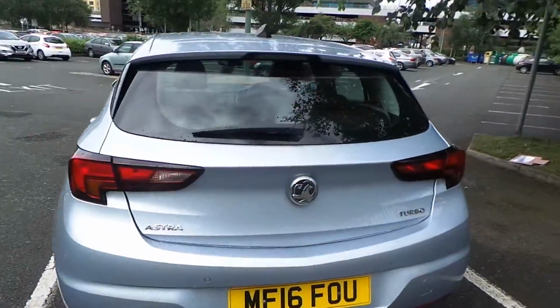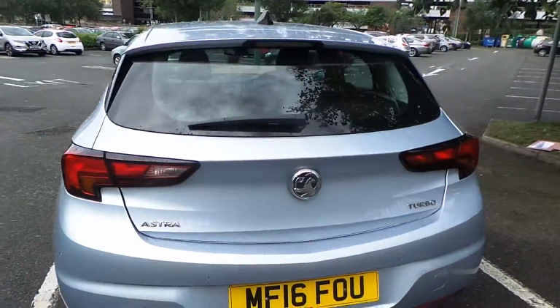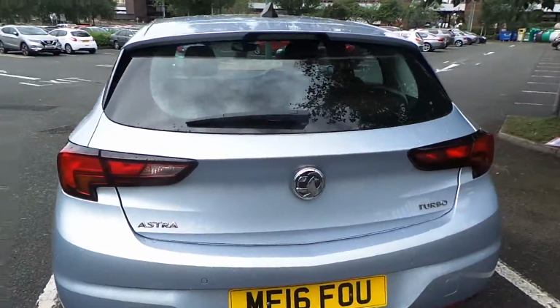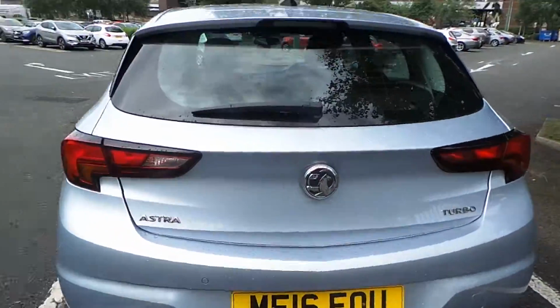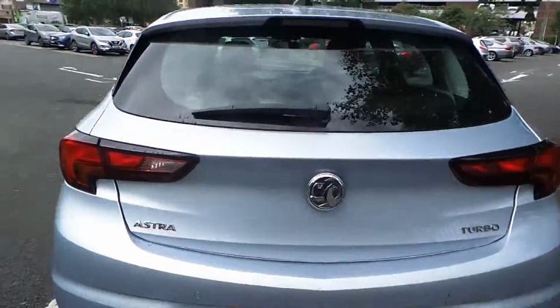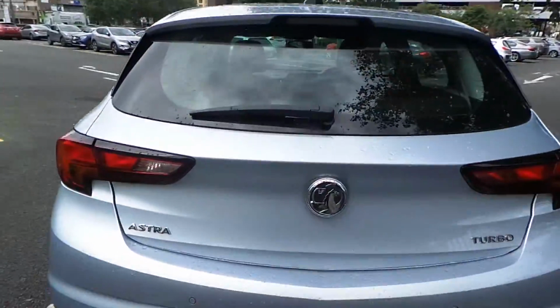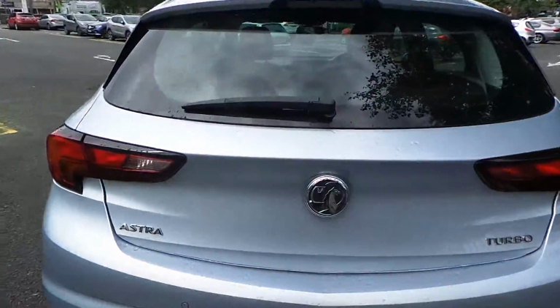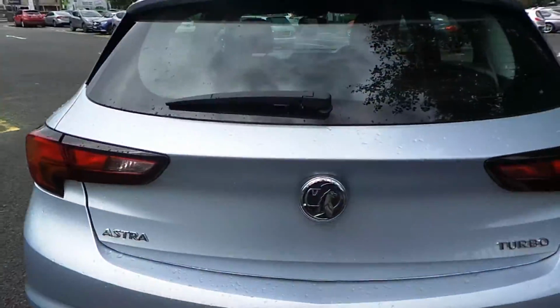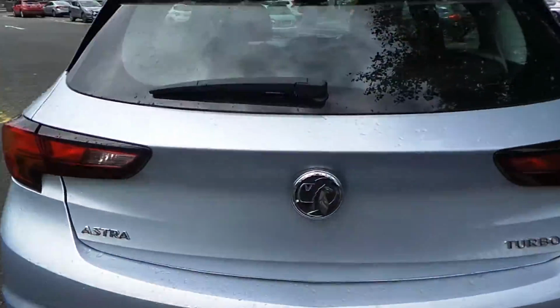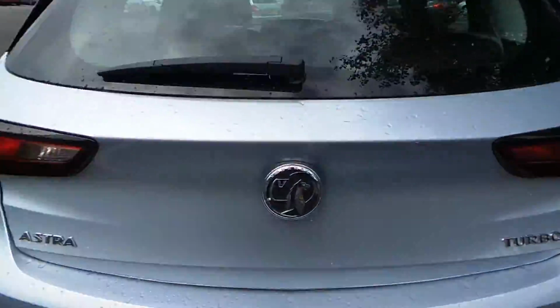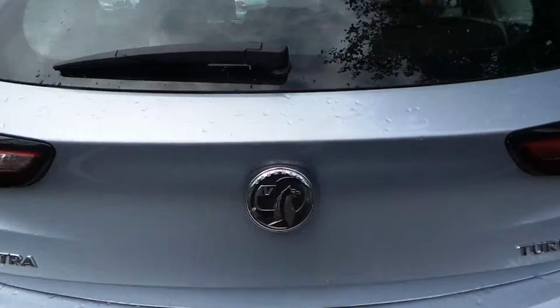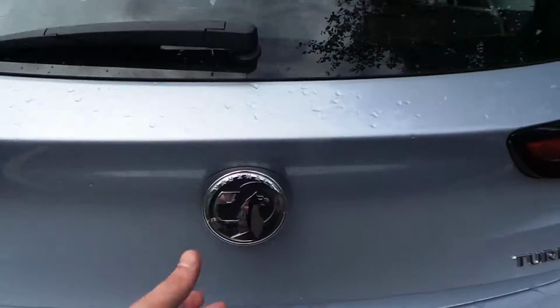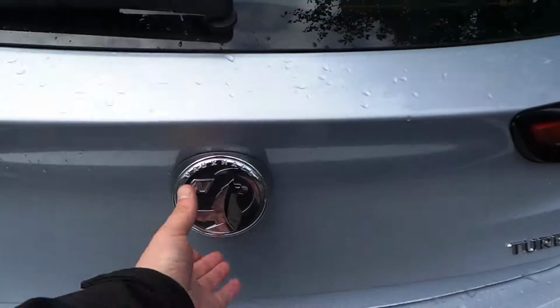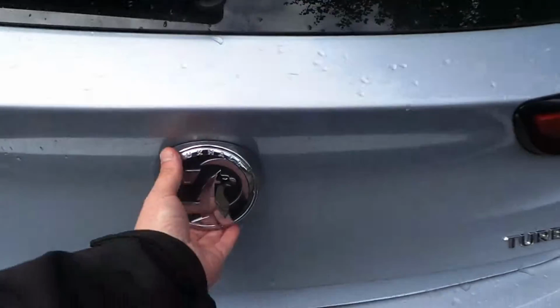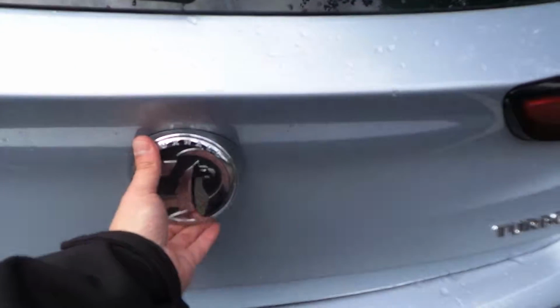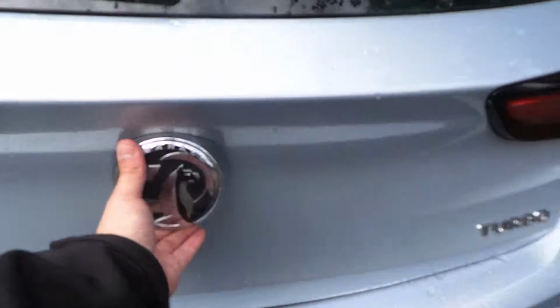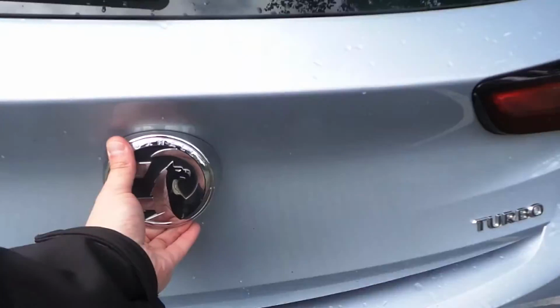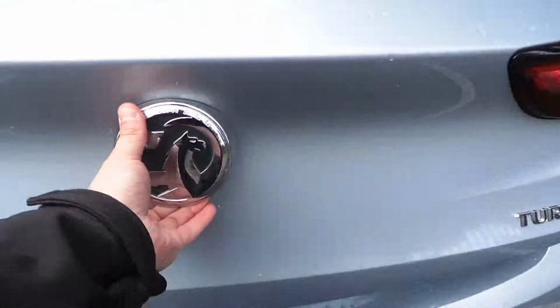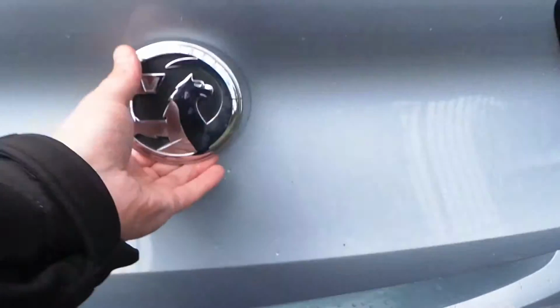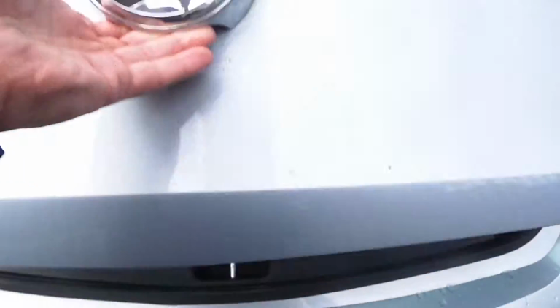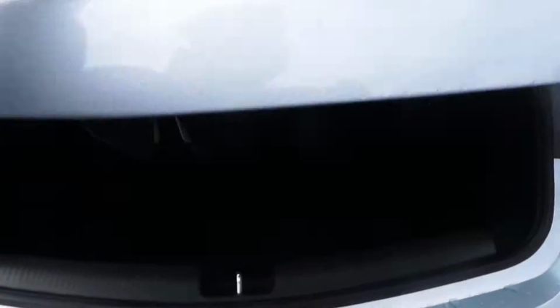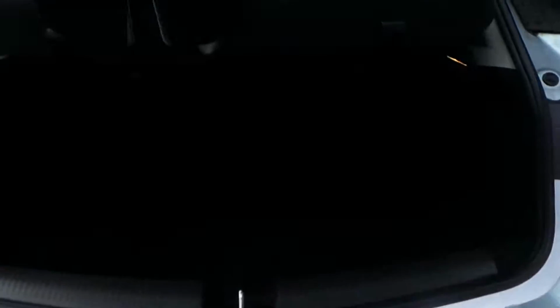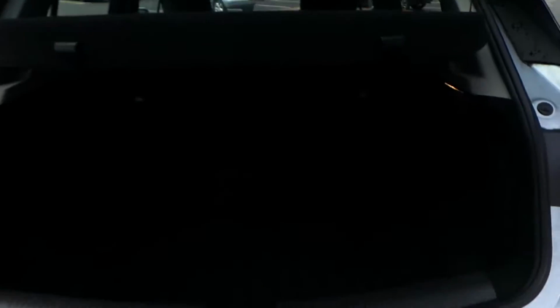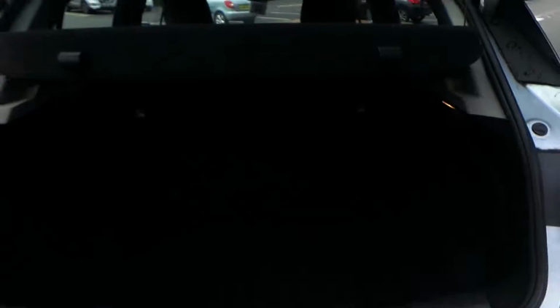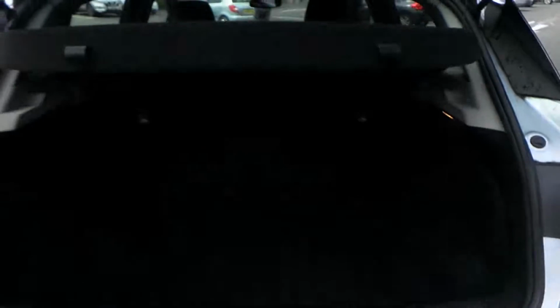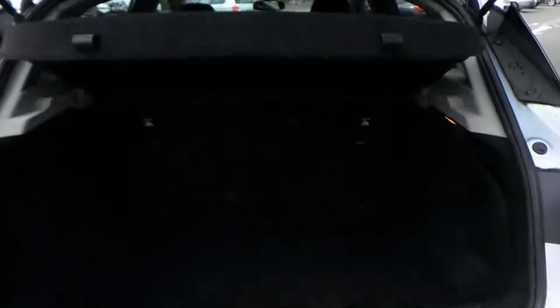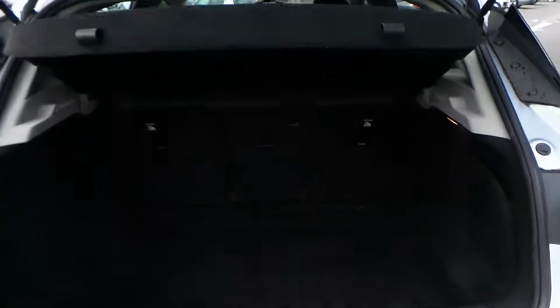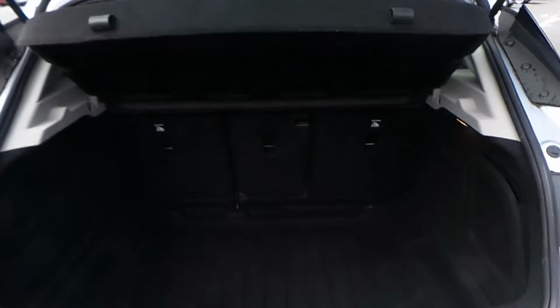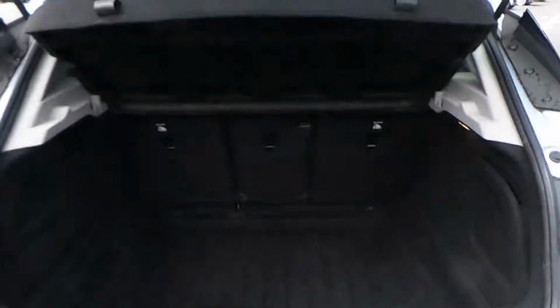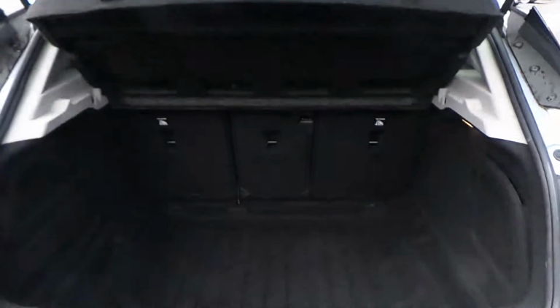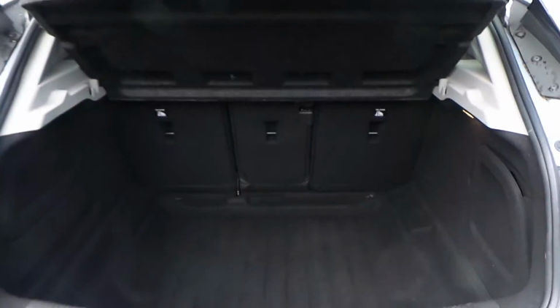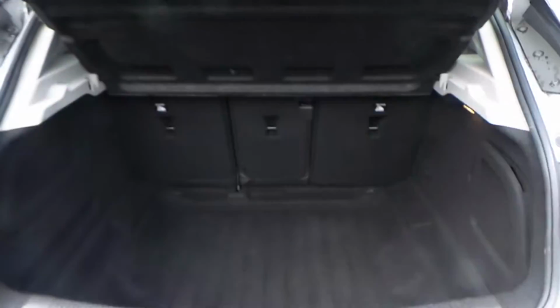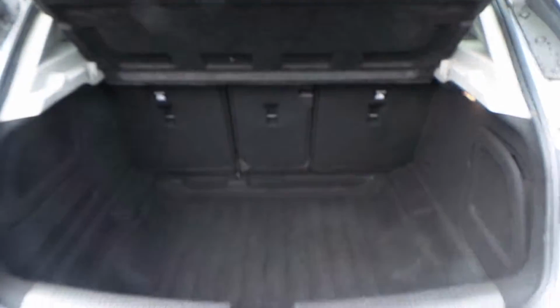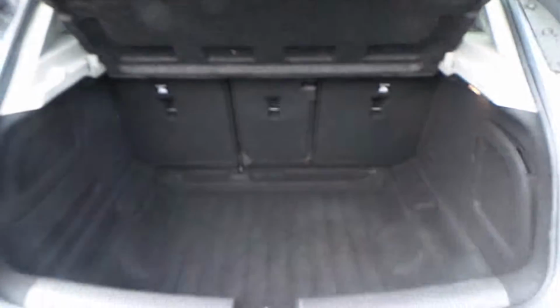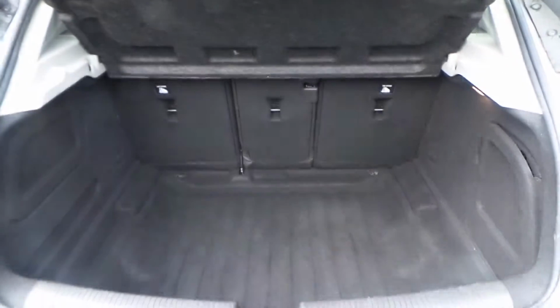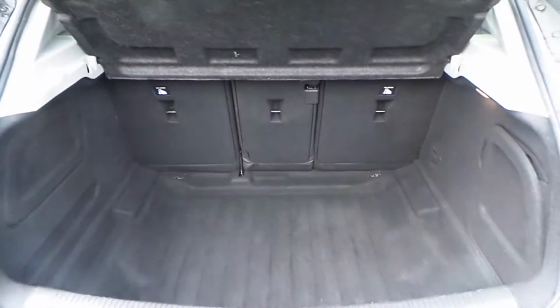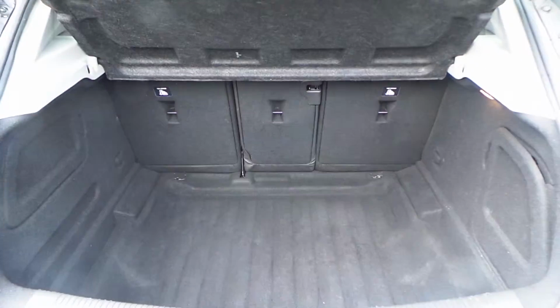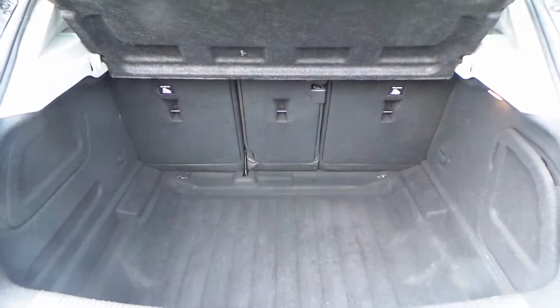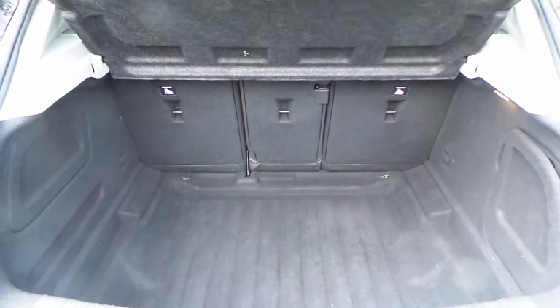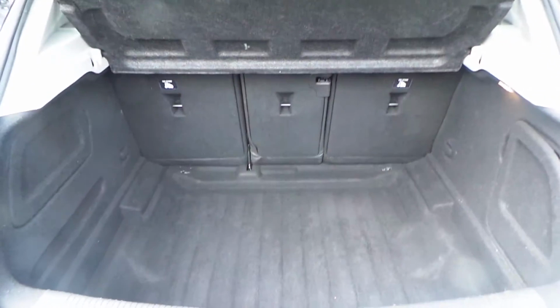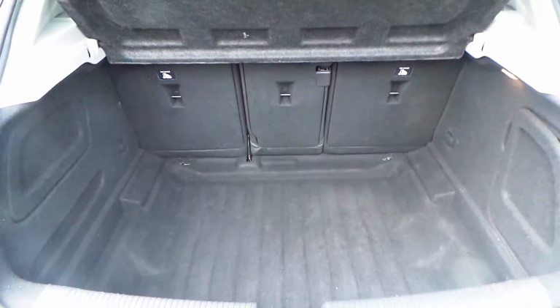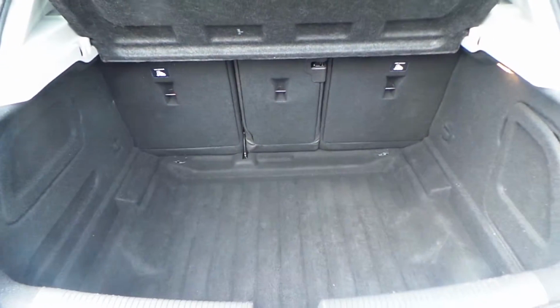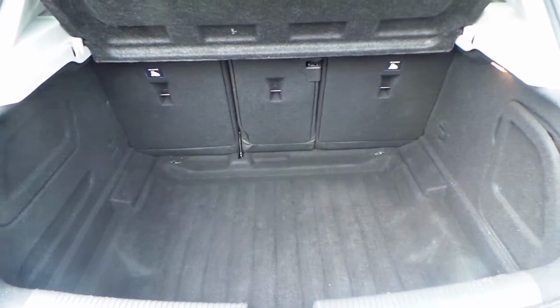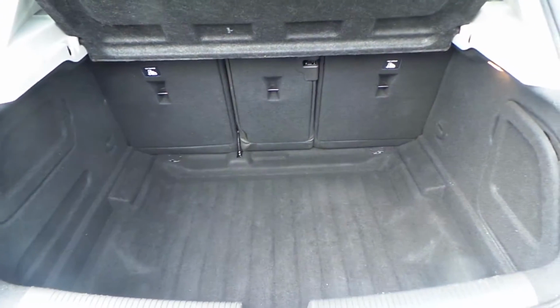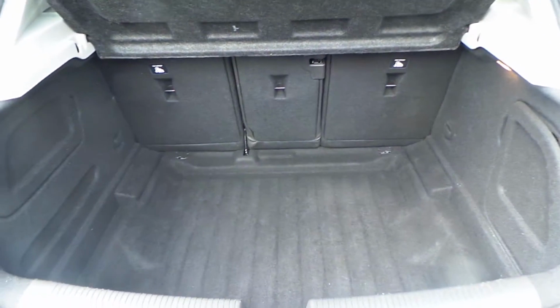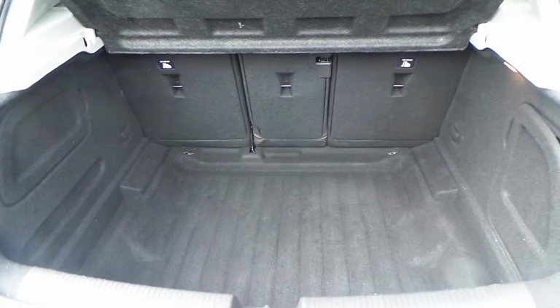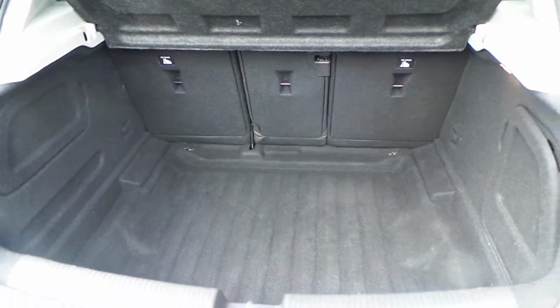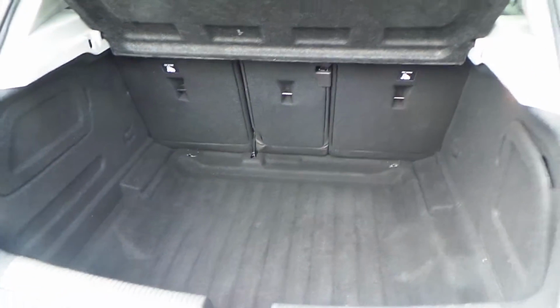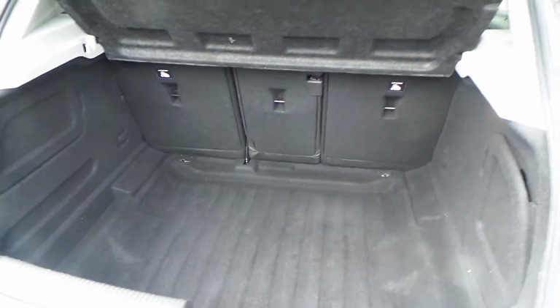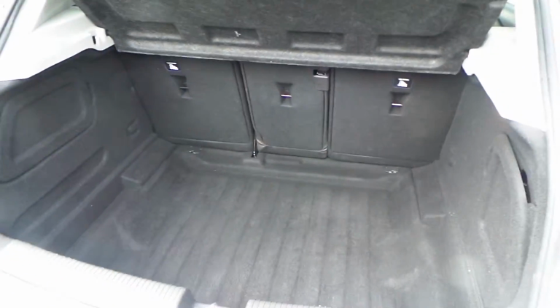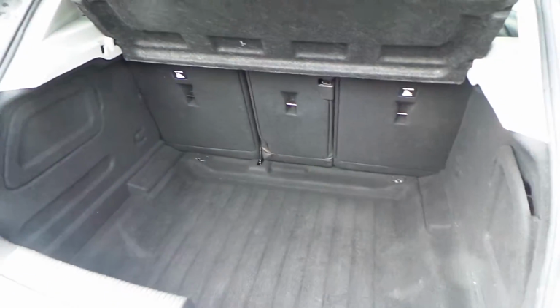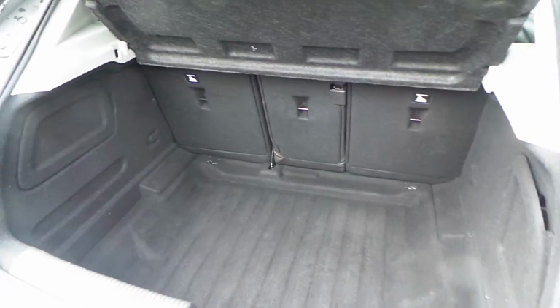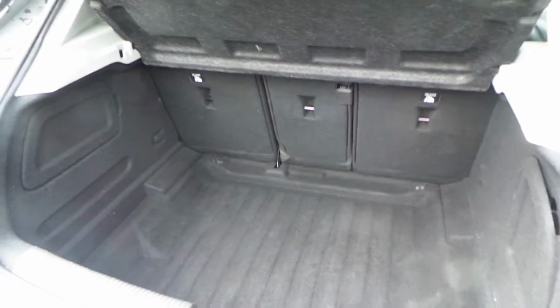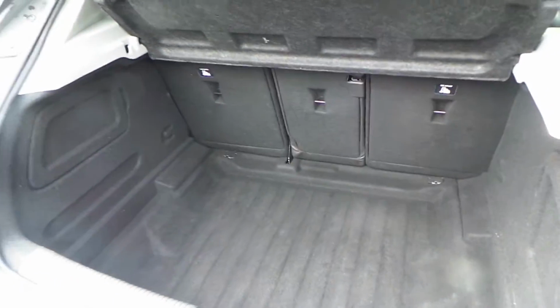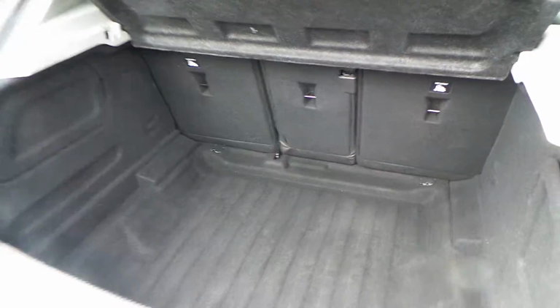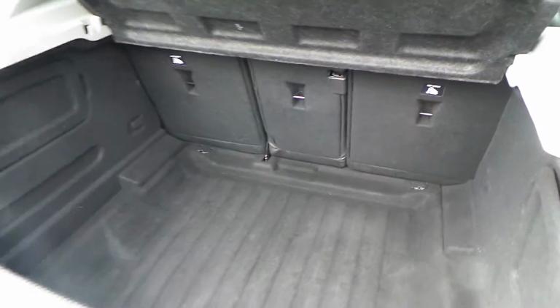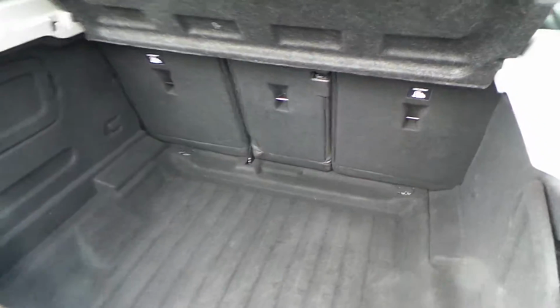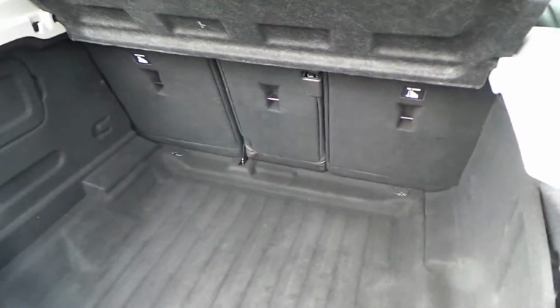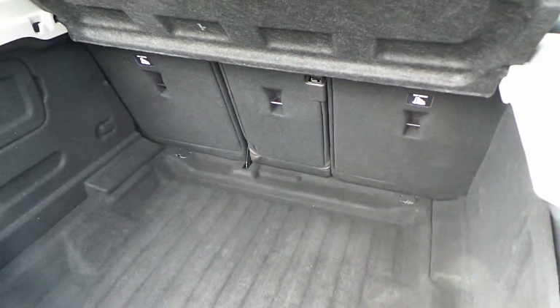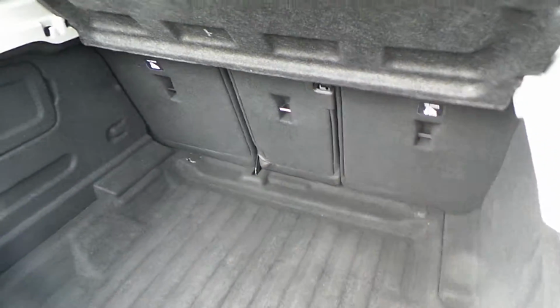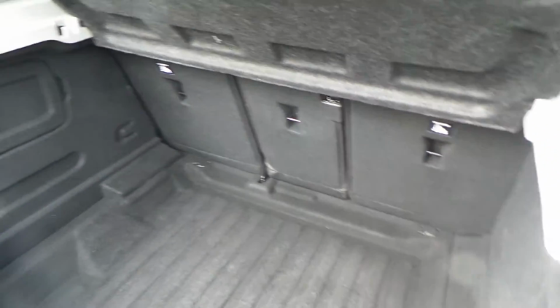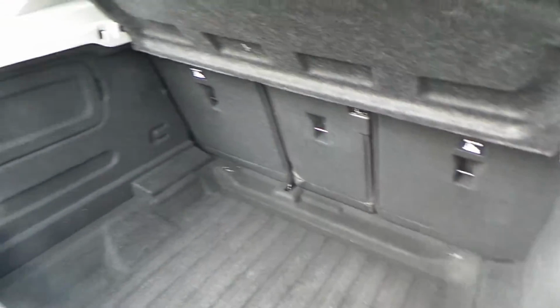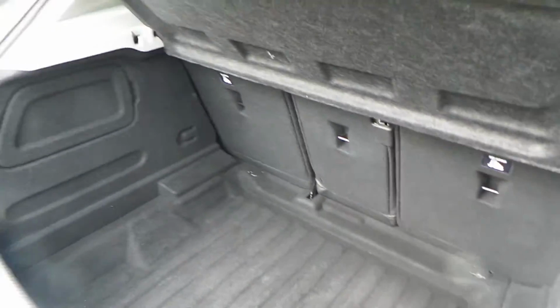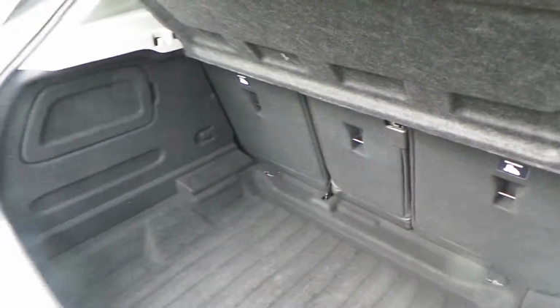As you'd expect from an Astra, it has an exceptionally large boot, and on the Elite models it has a three-way split fold-down rear seat.